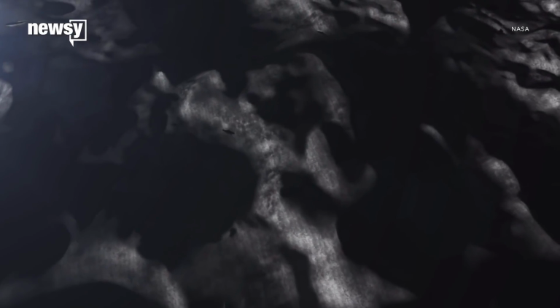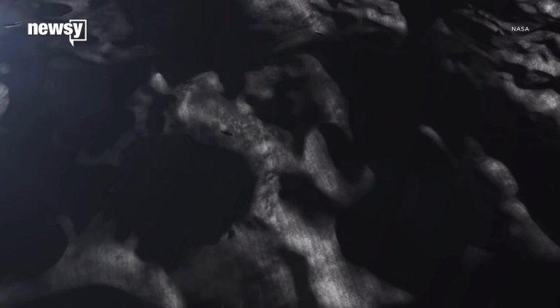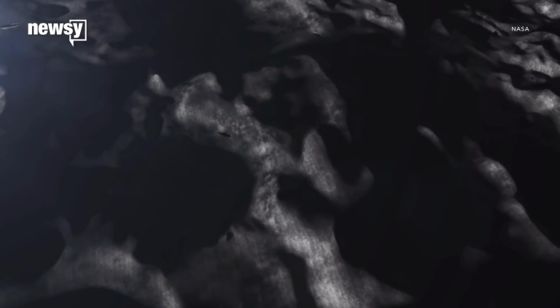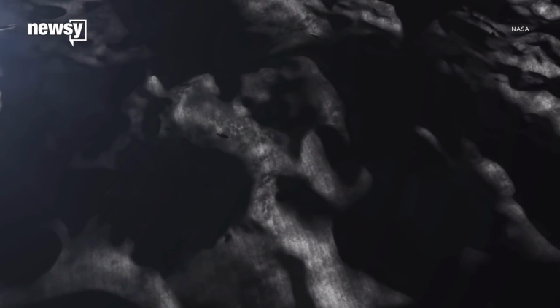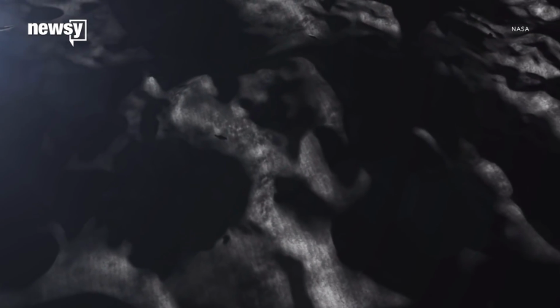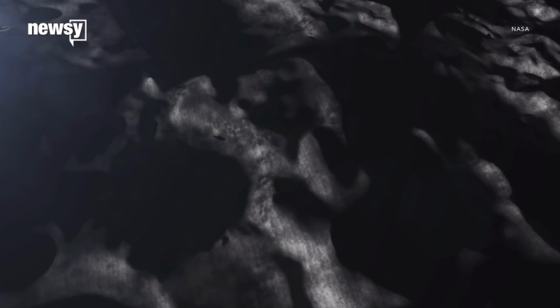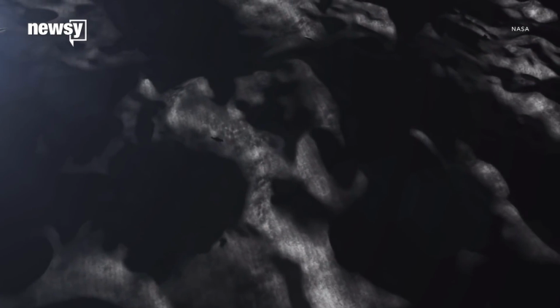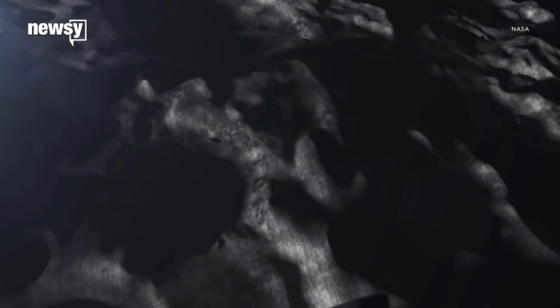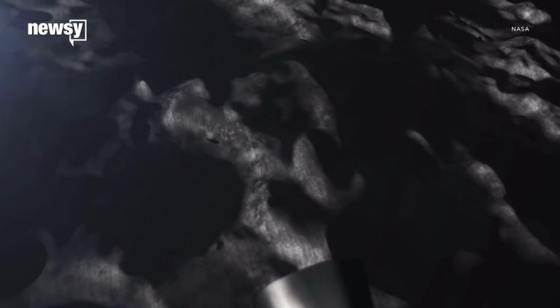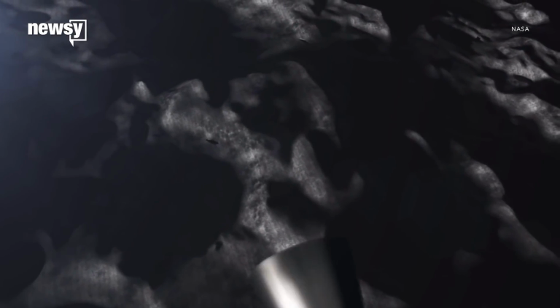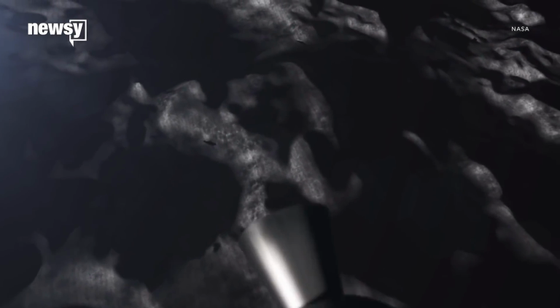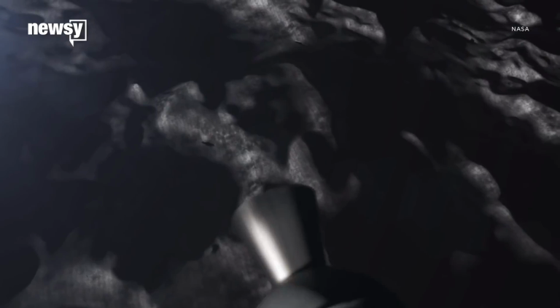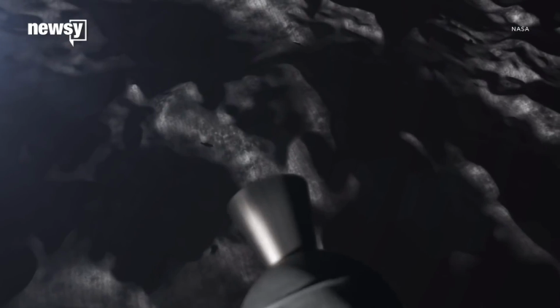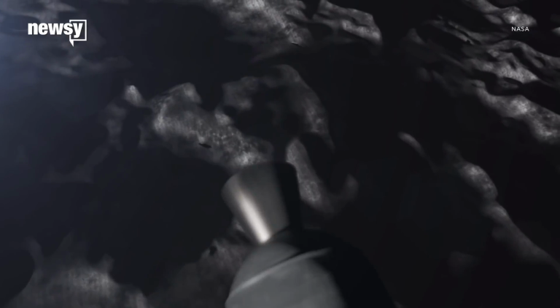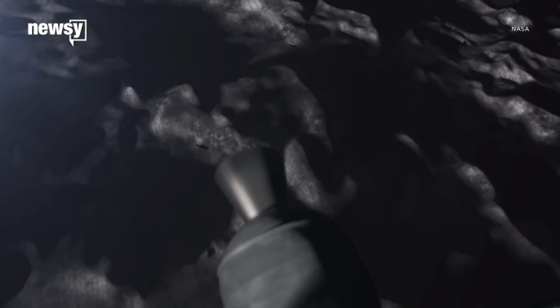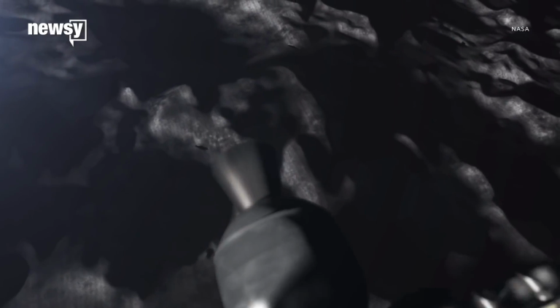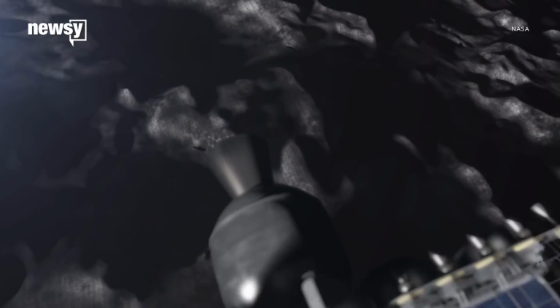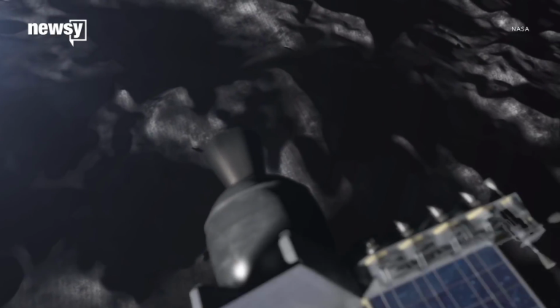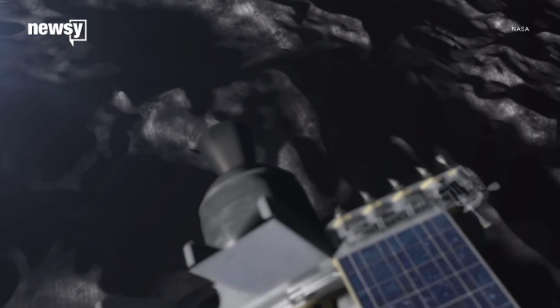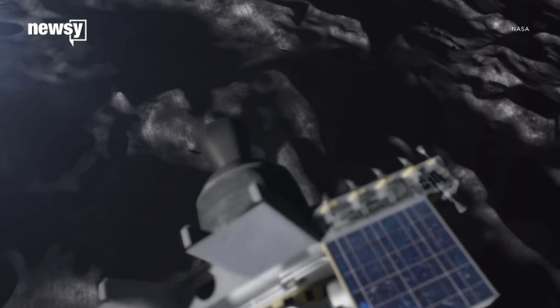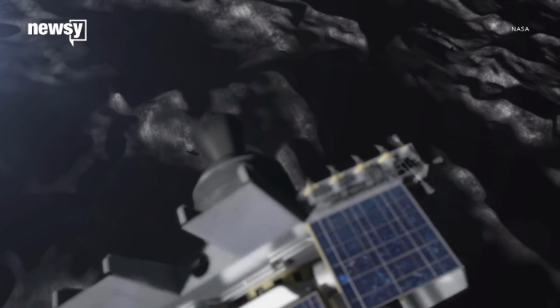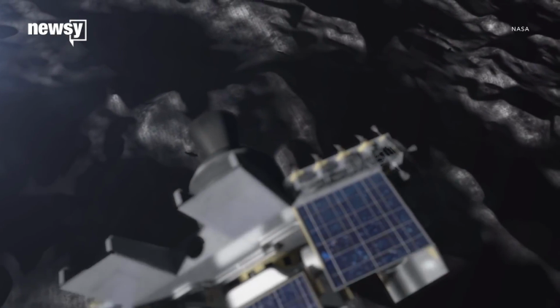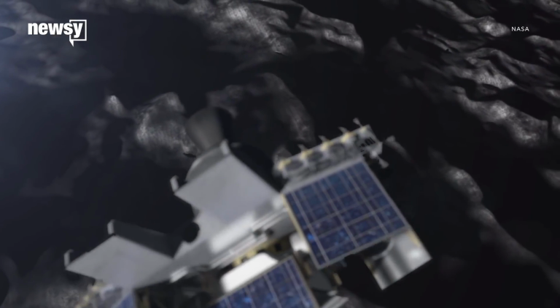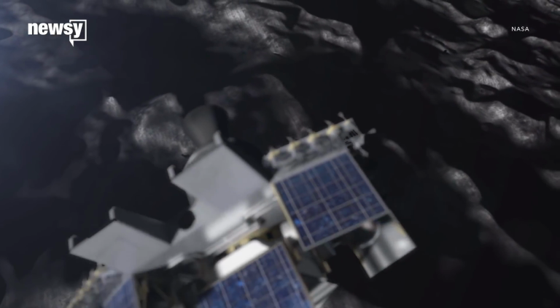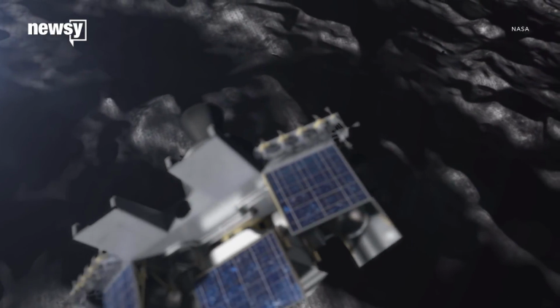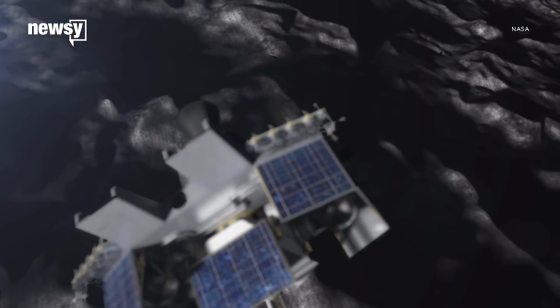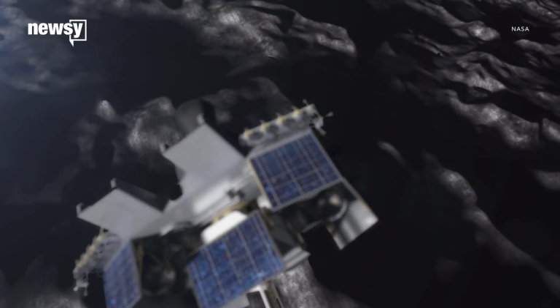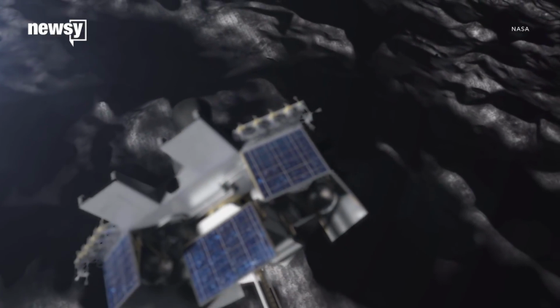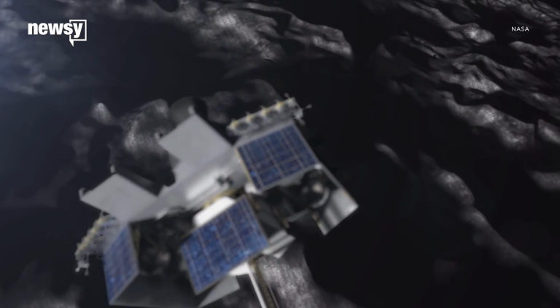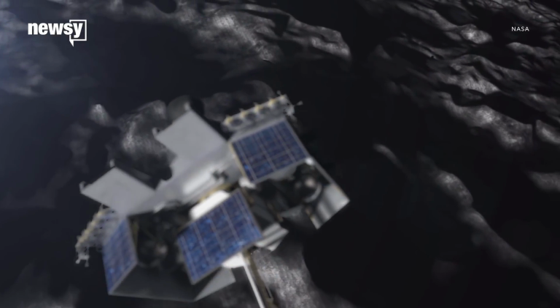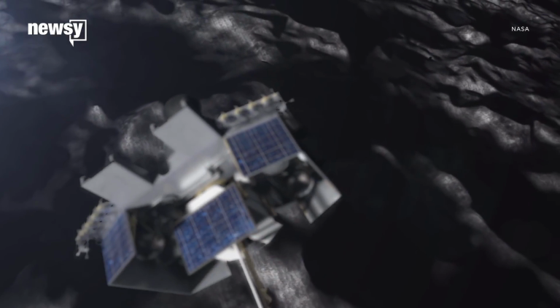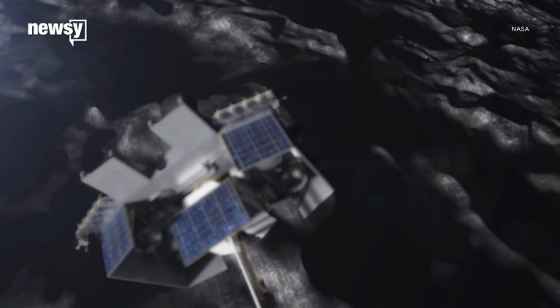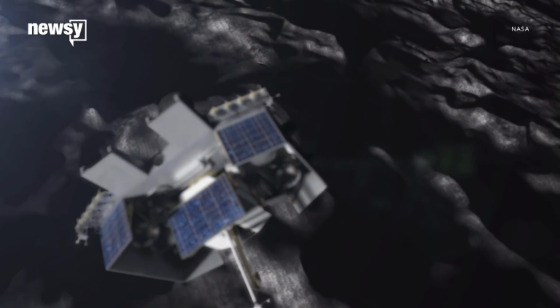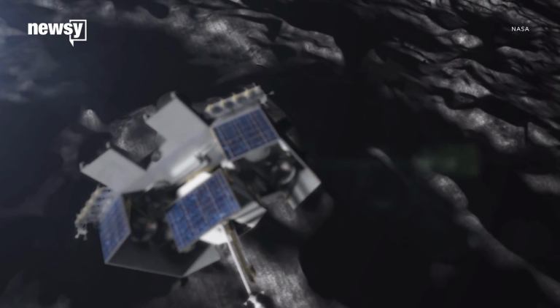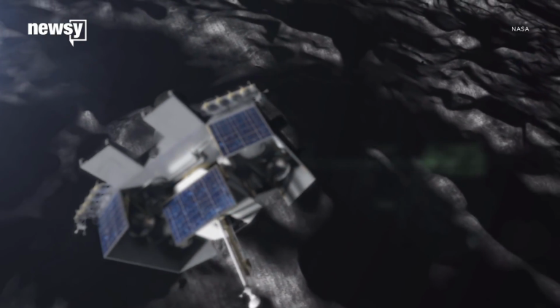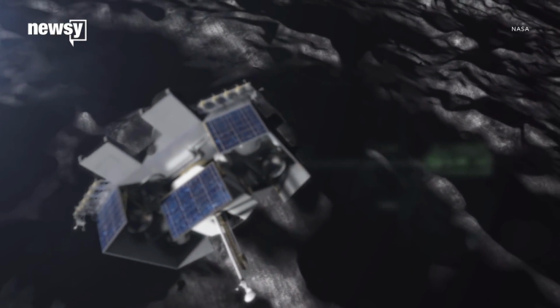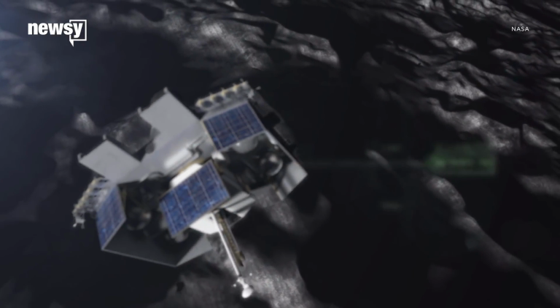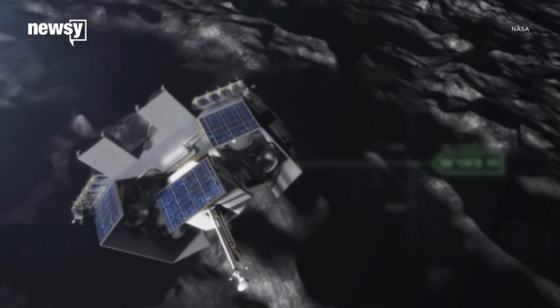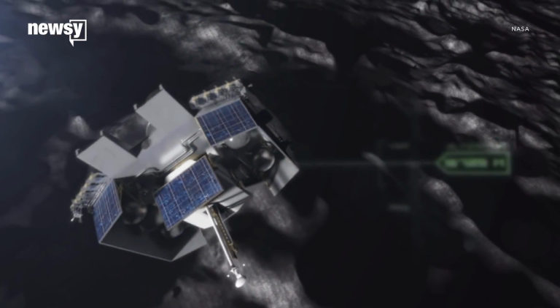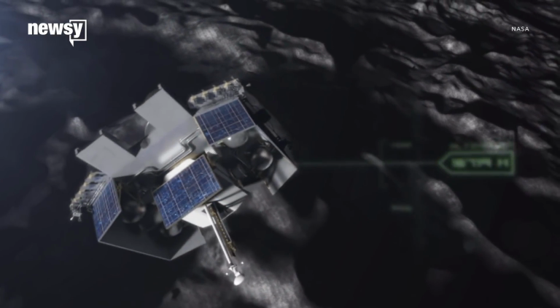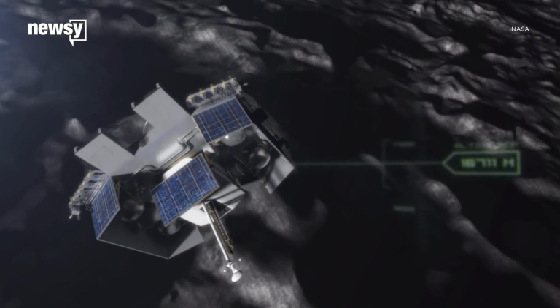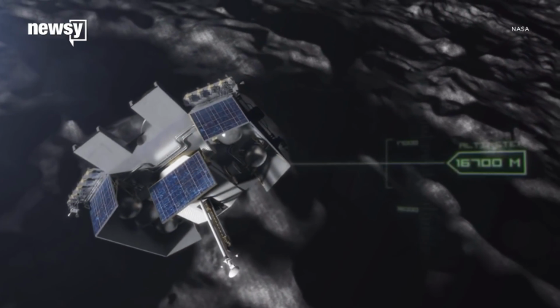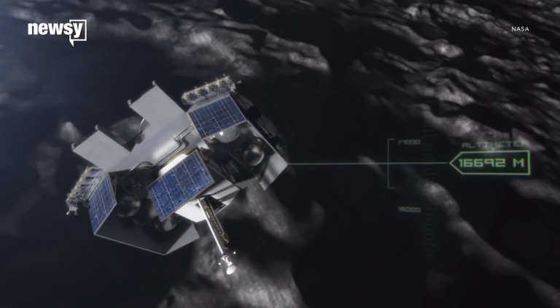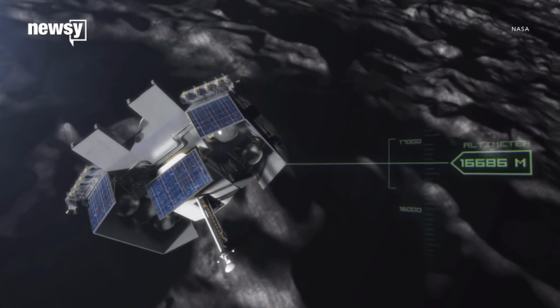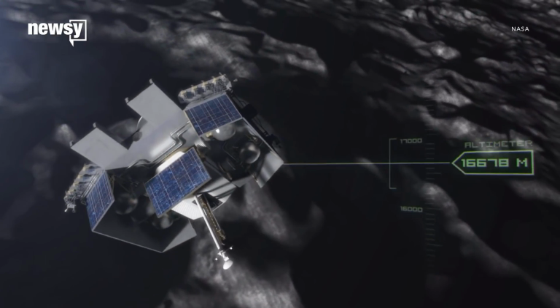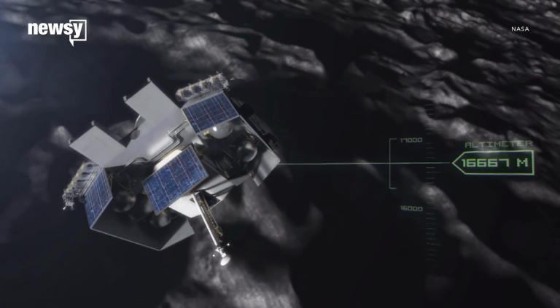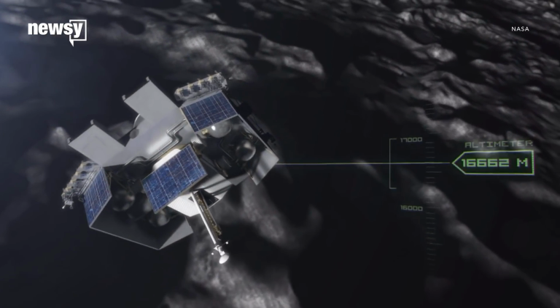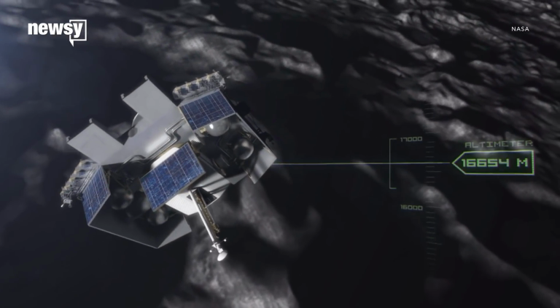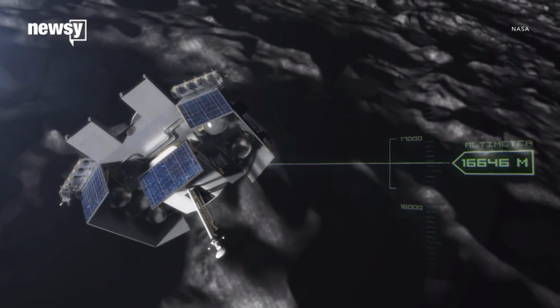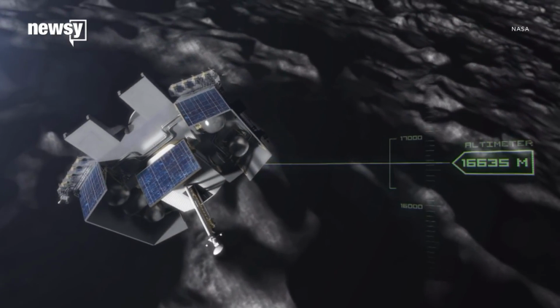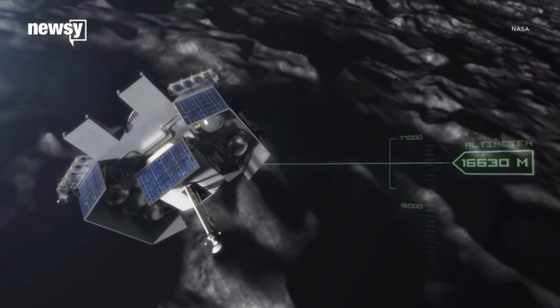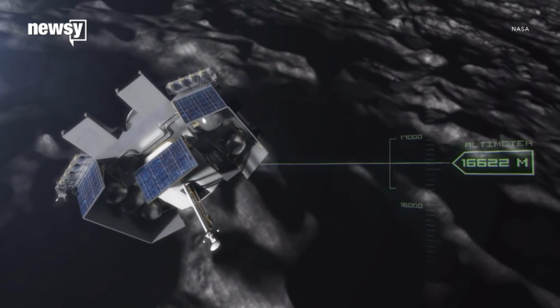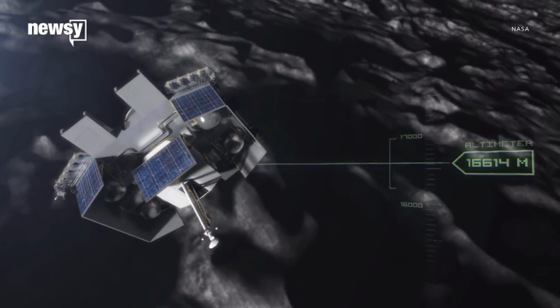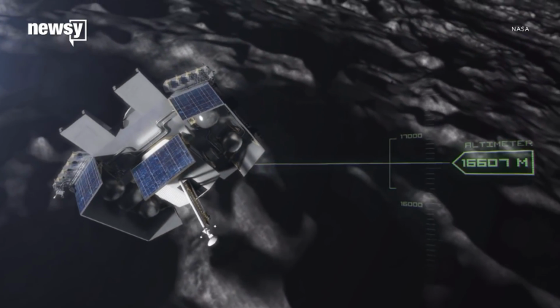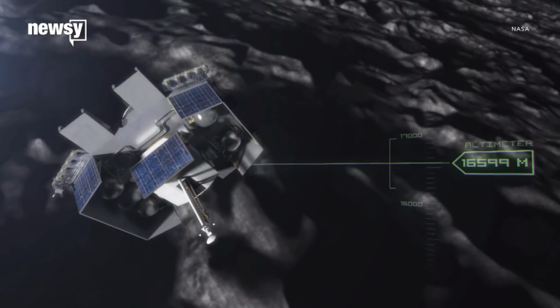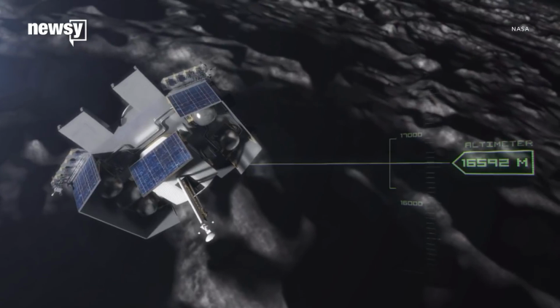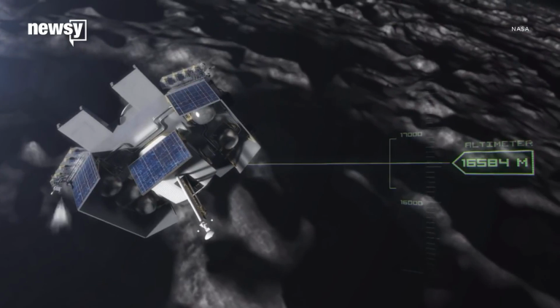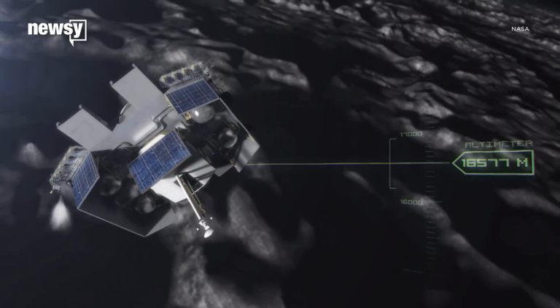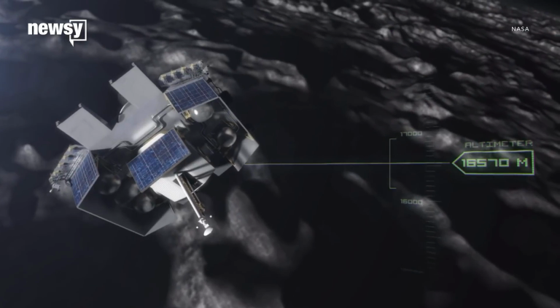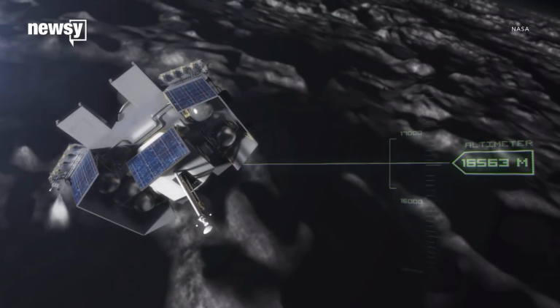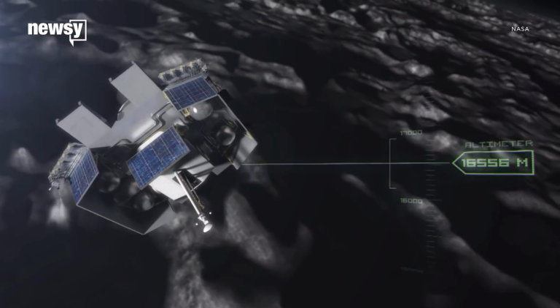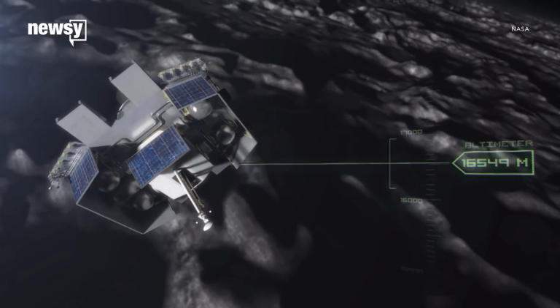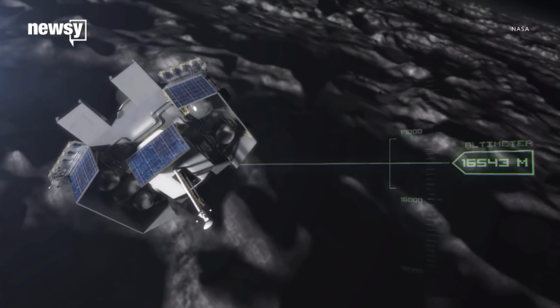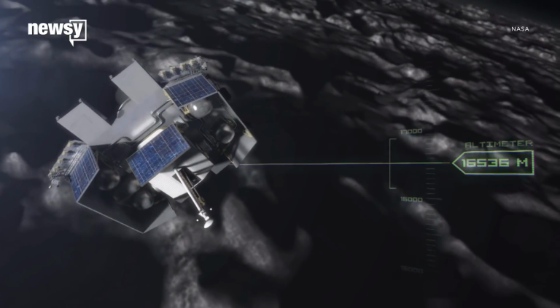Scientists say they discovered the ice deposits using data from NASA's Moon Mineralogy Mapper, and that these ice deposits might also be ancient.